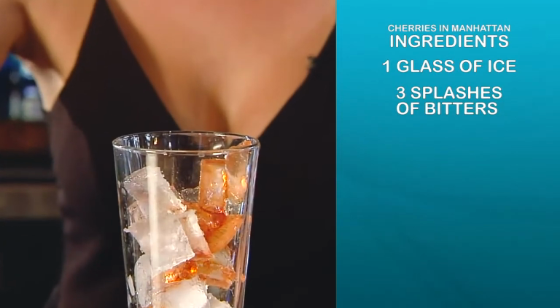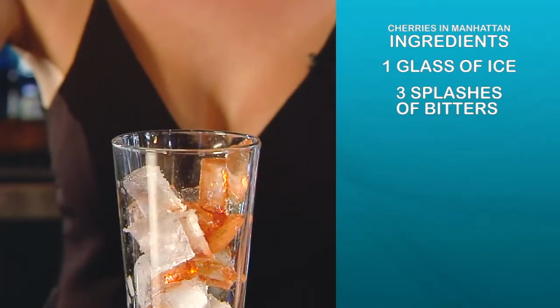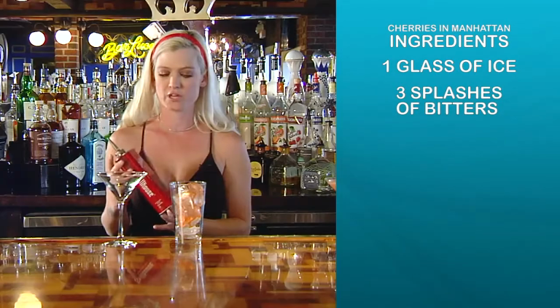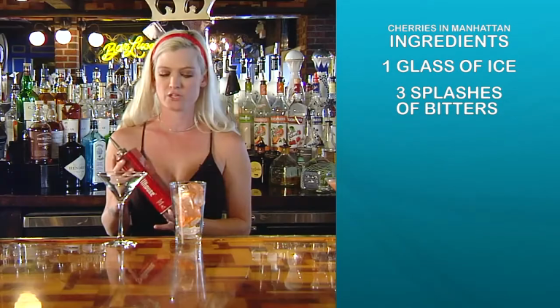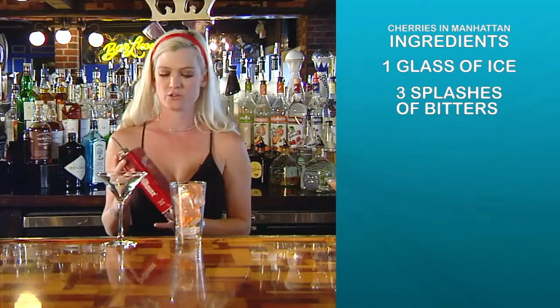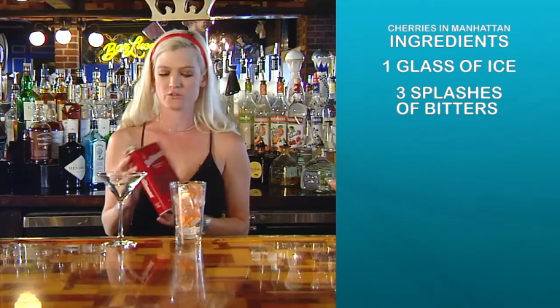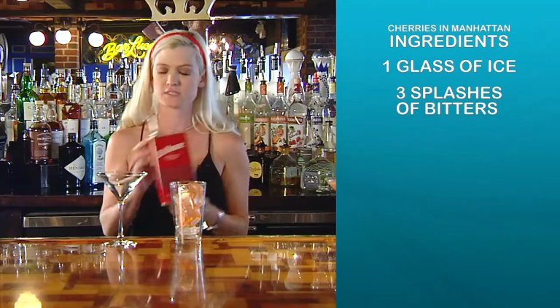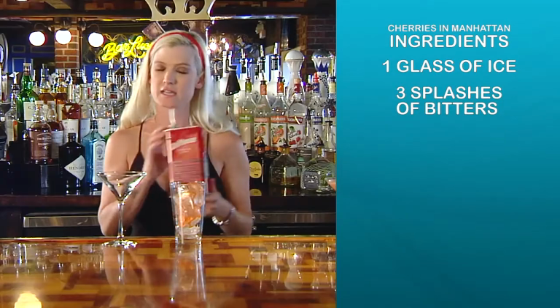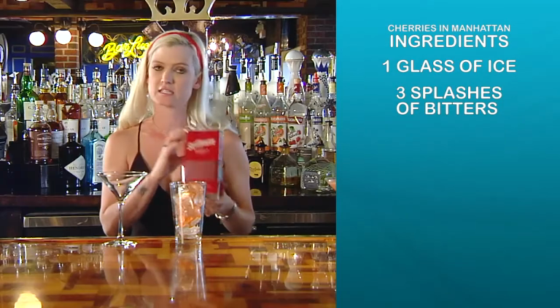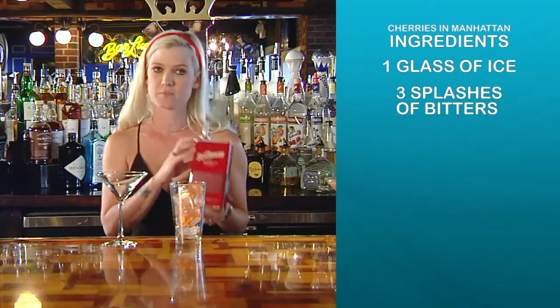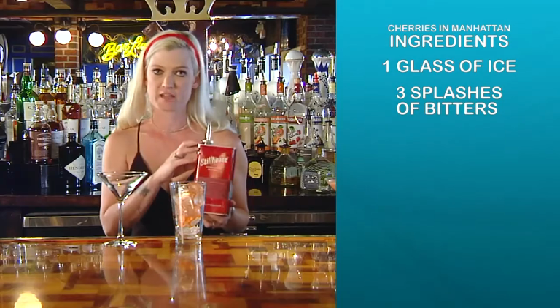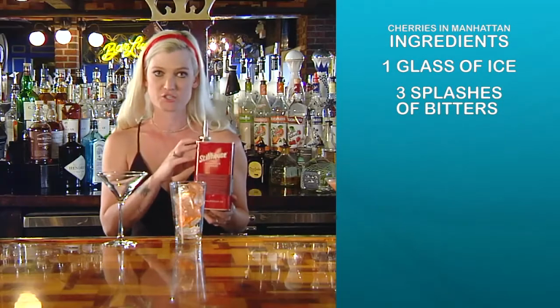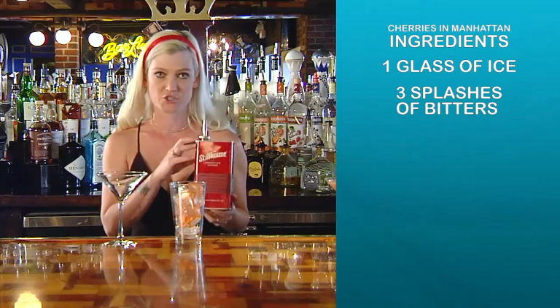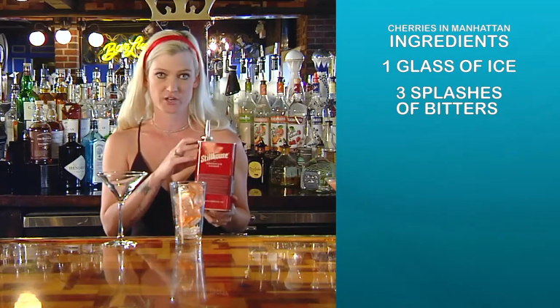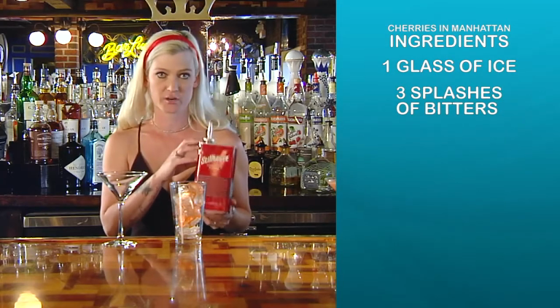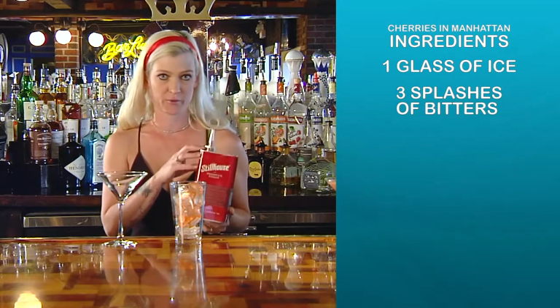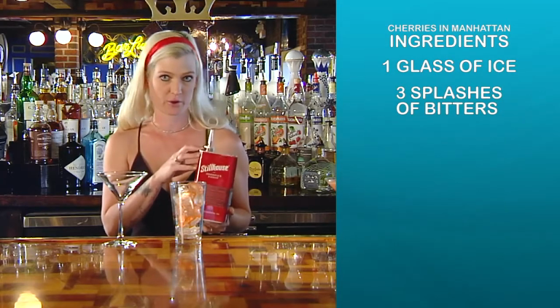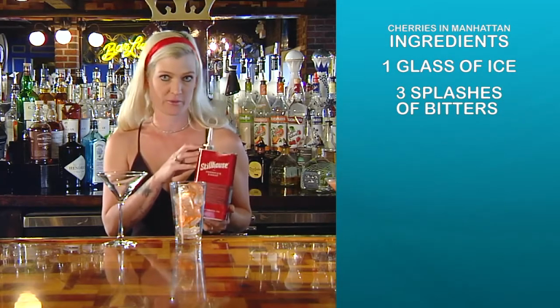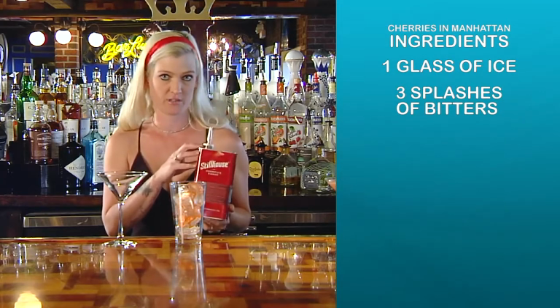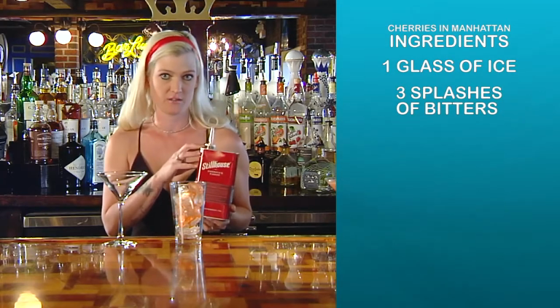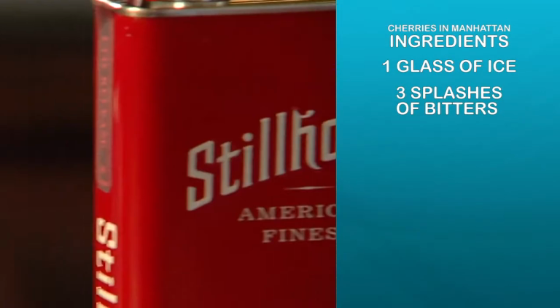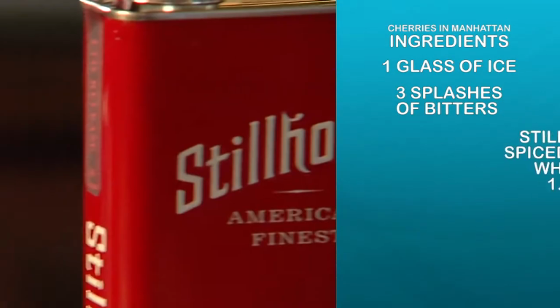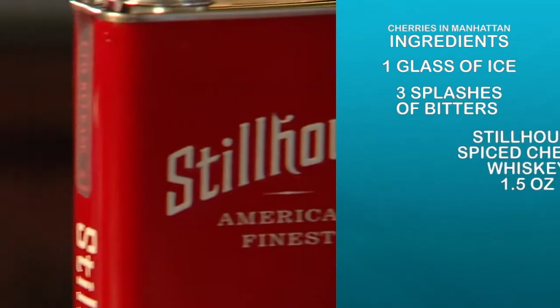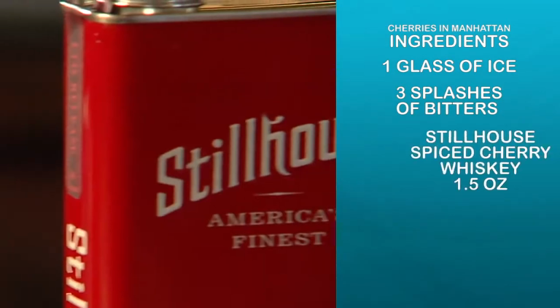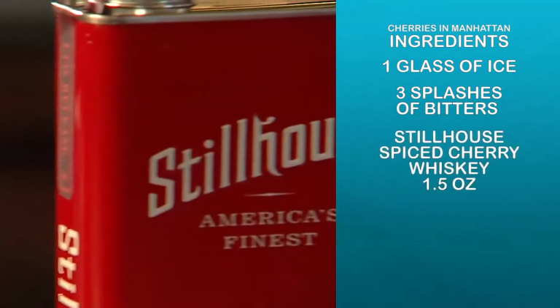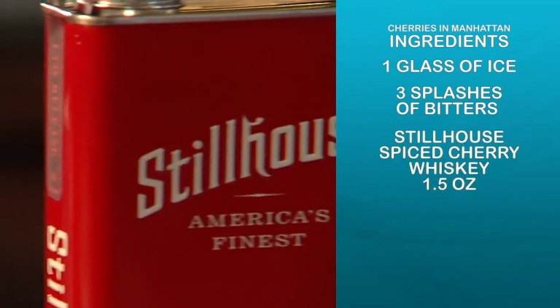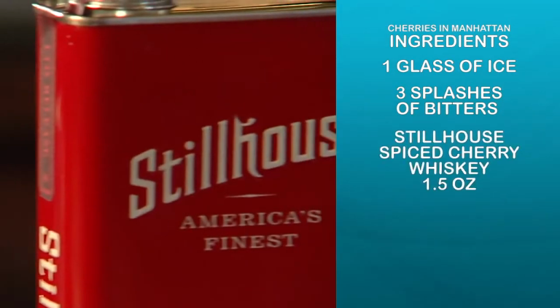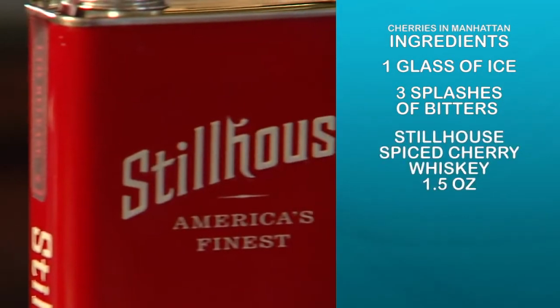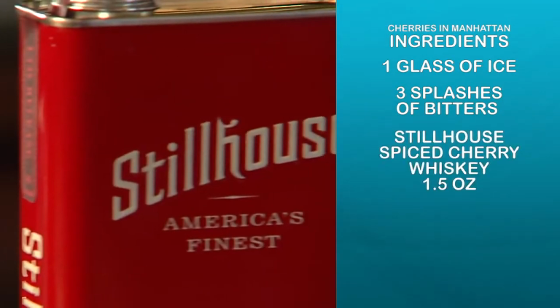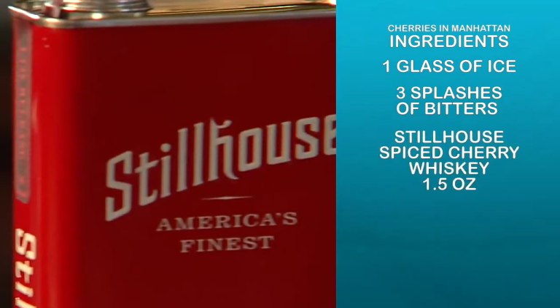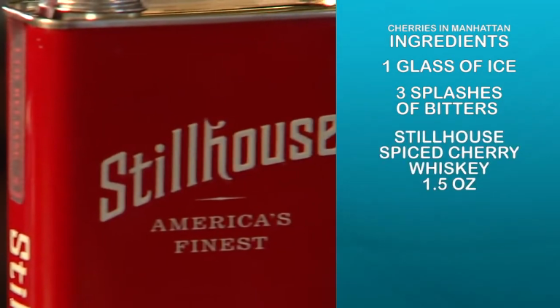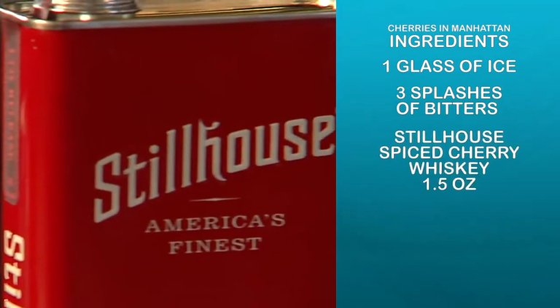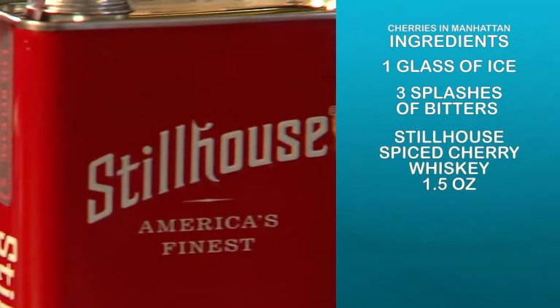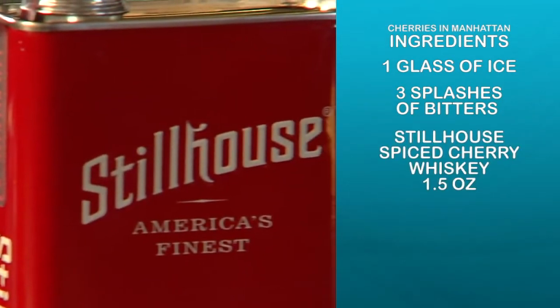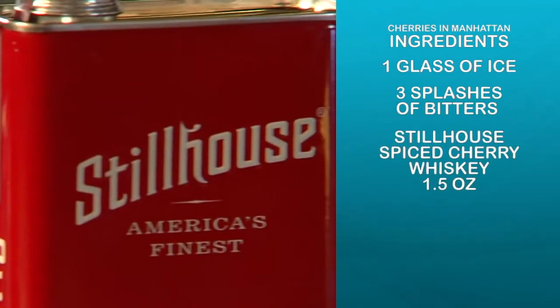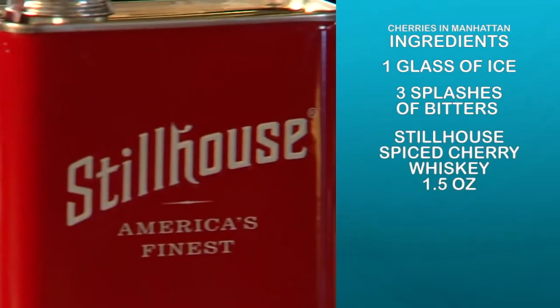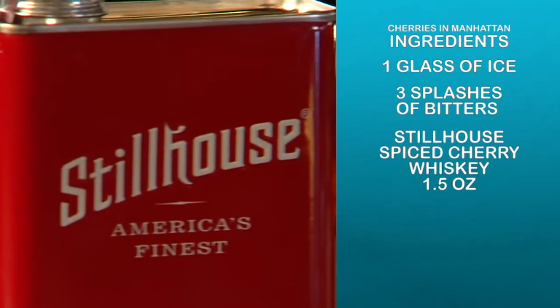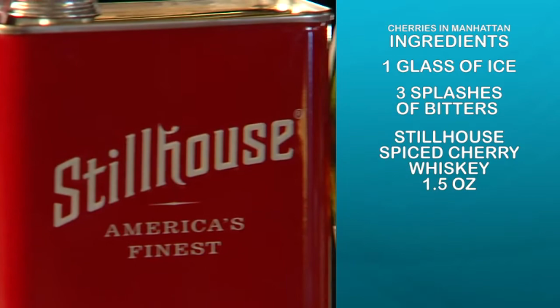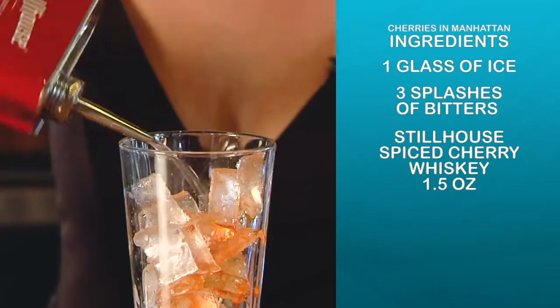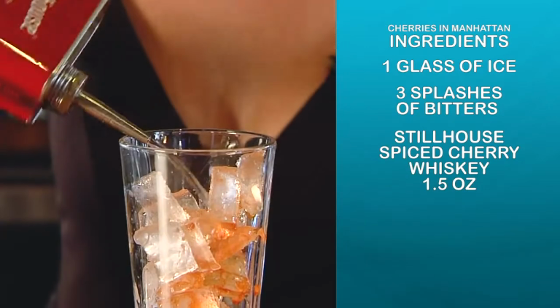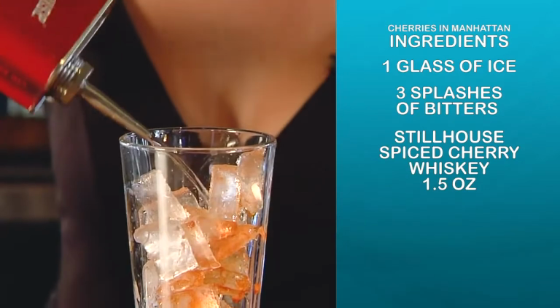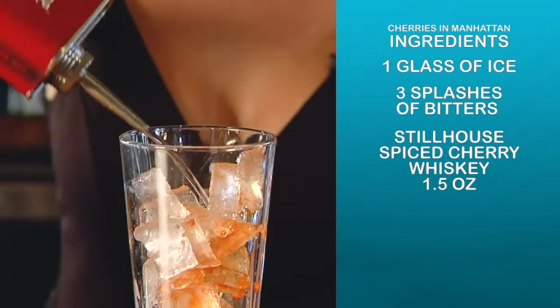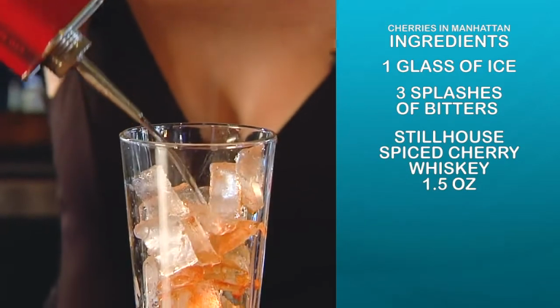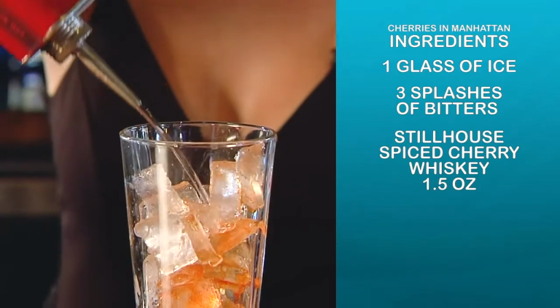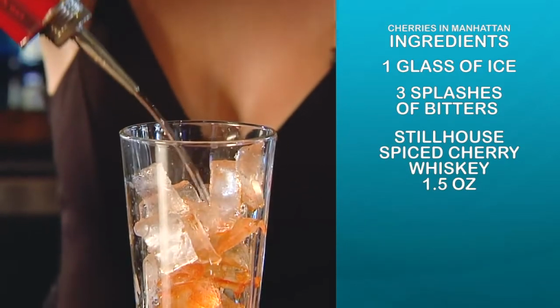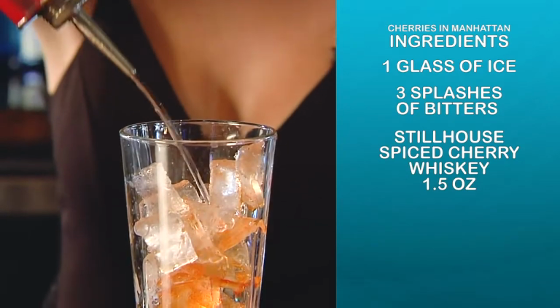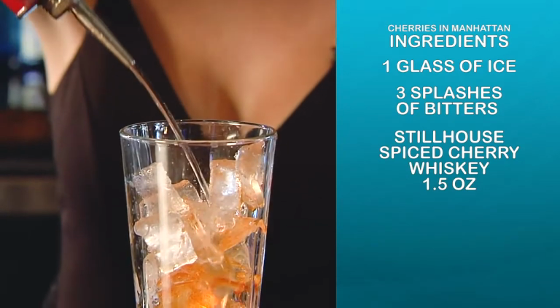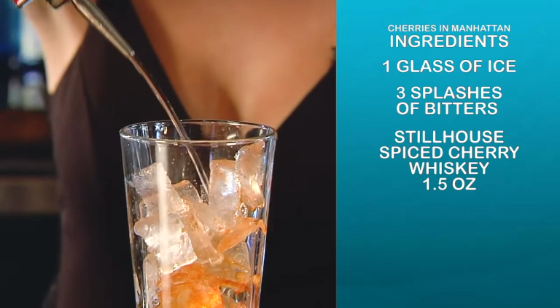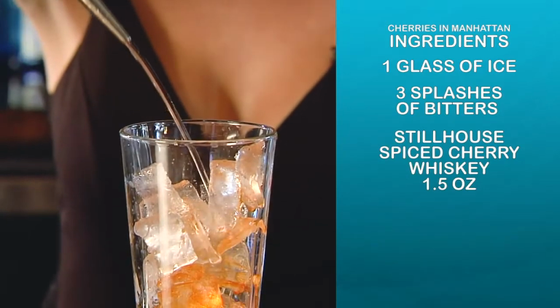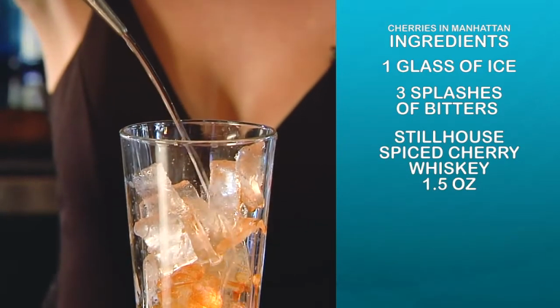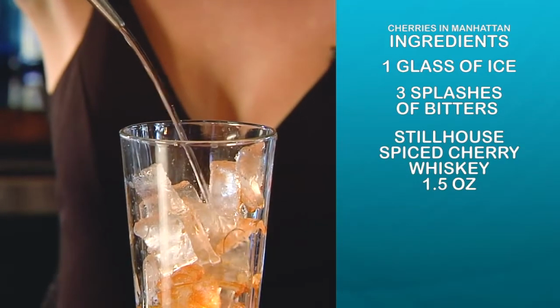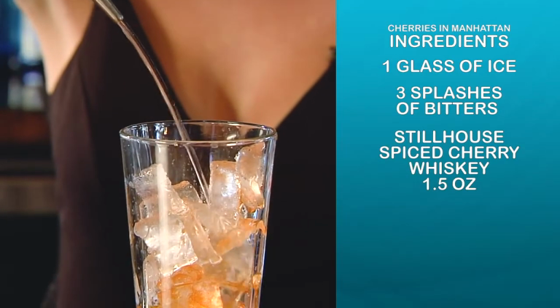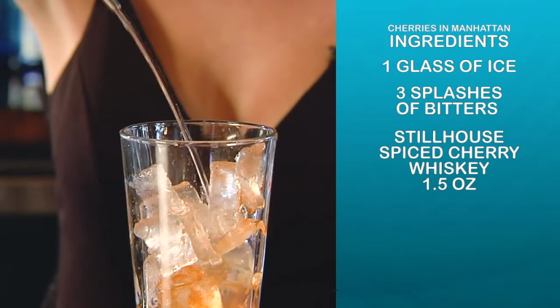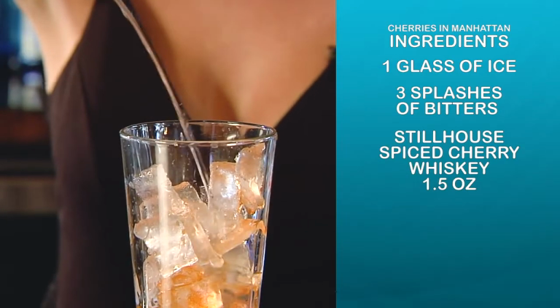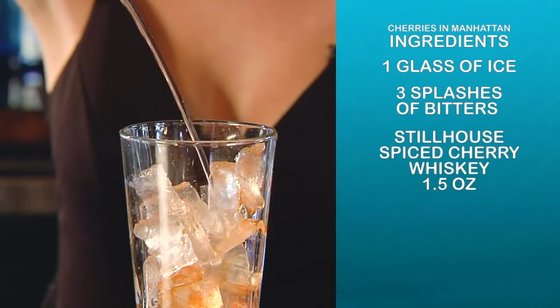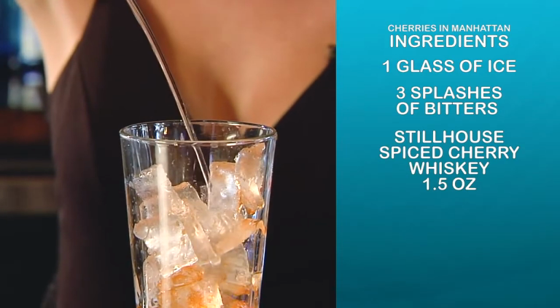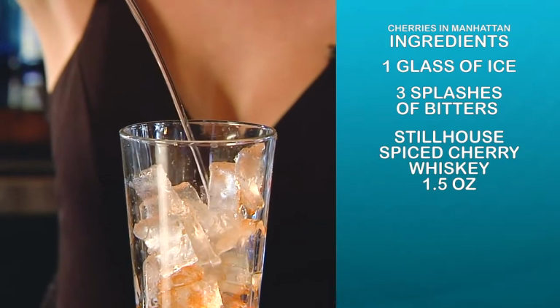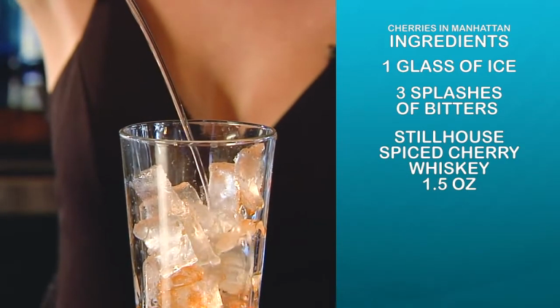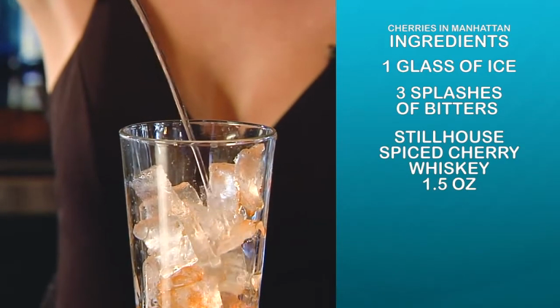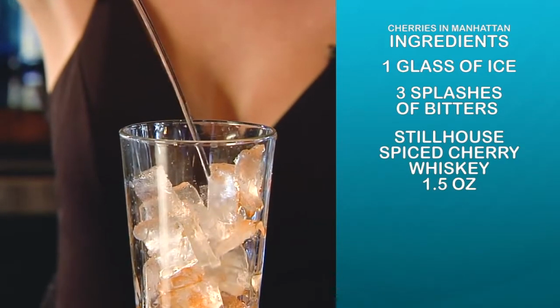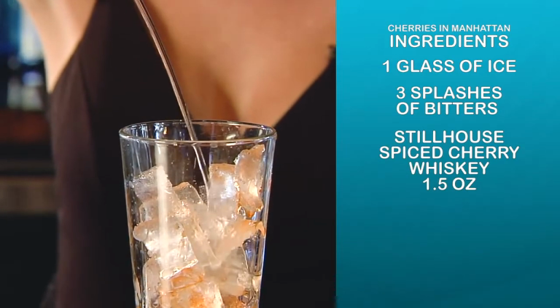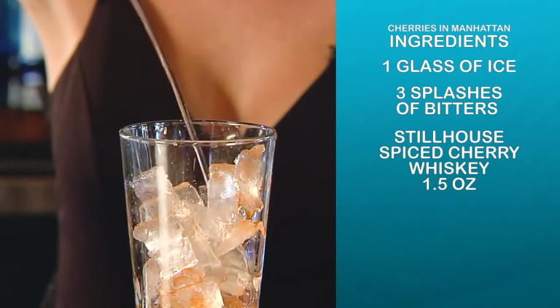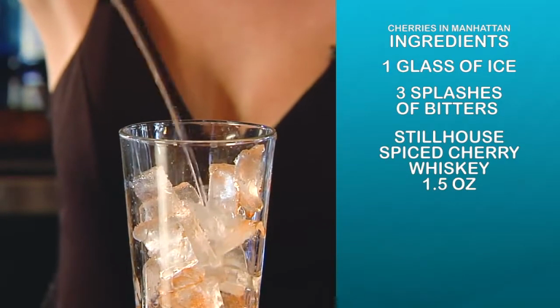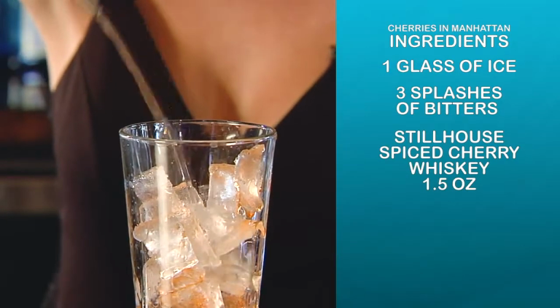We use a spiced cherry bourbon — not your typical Manhattan that has sweet vermouth in it. You're going to do an ounce and a half of this.